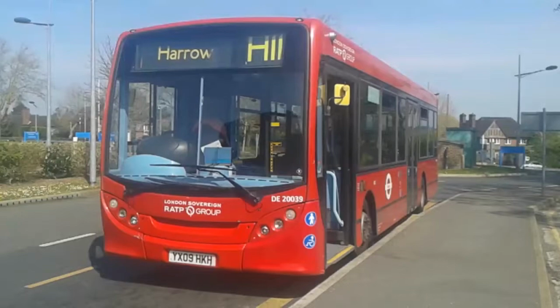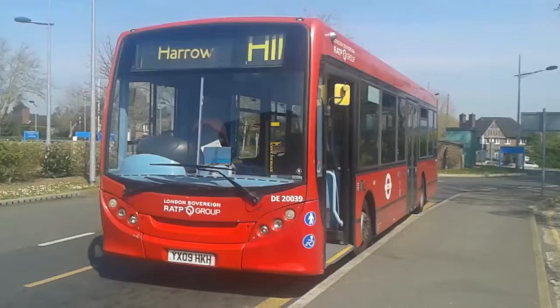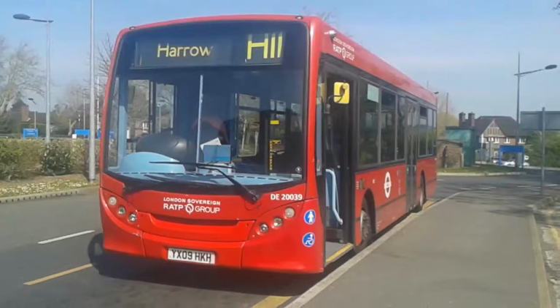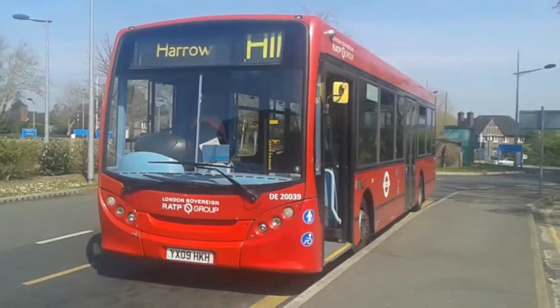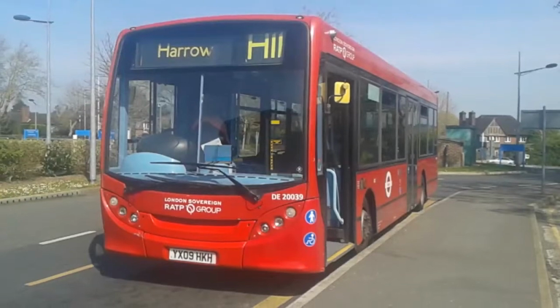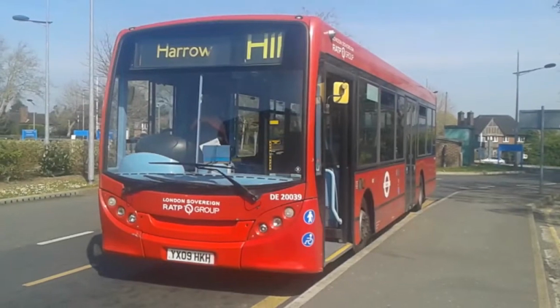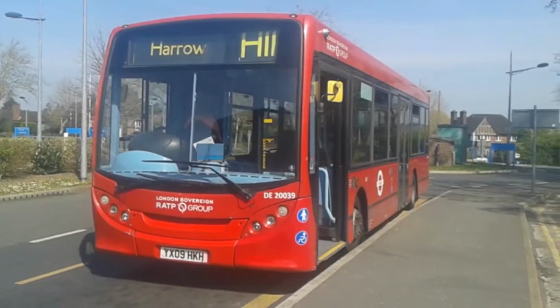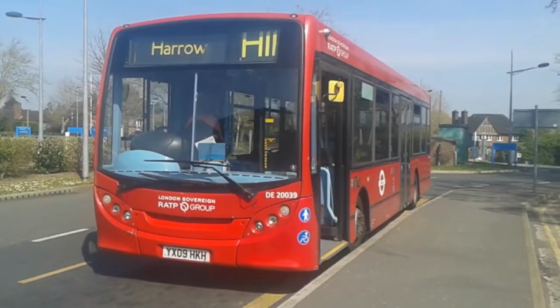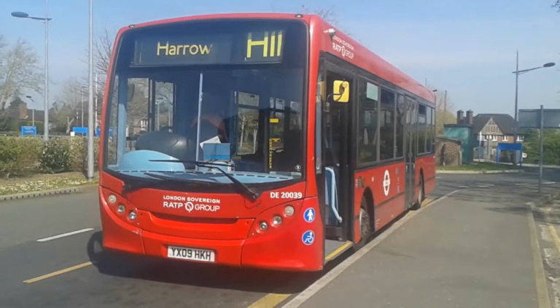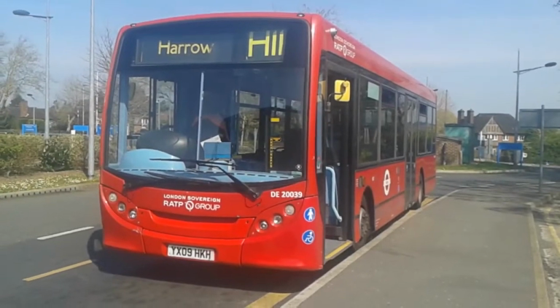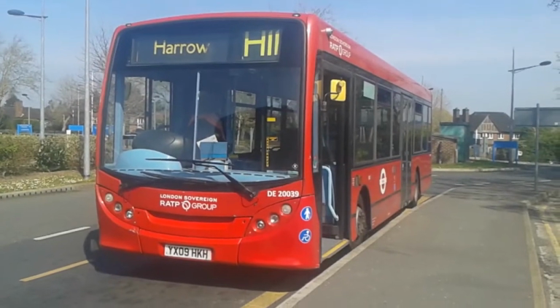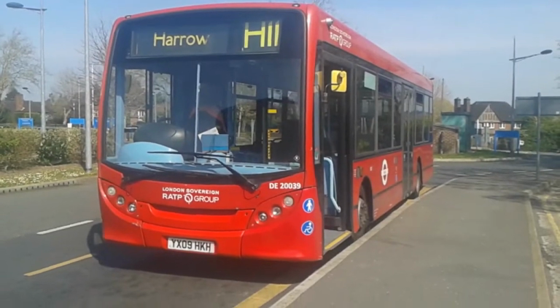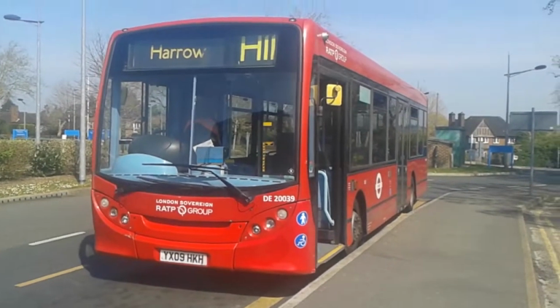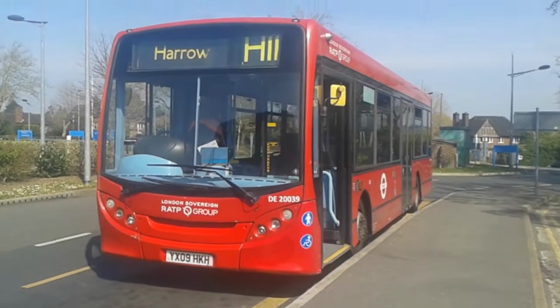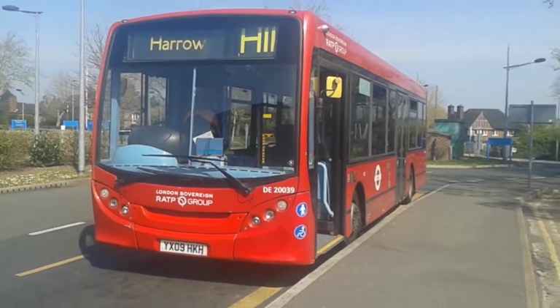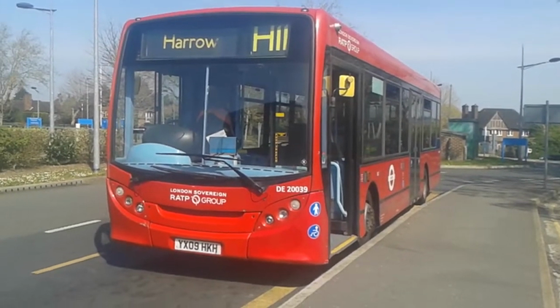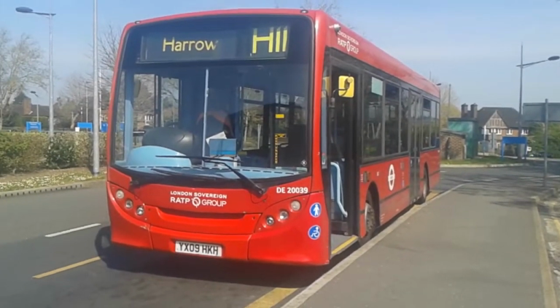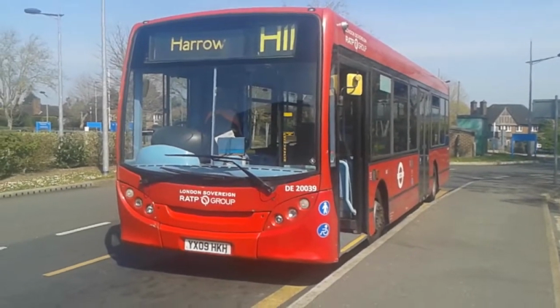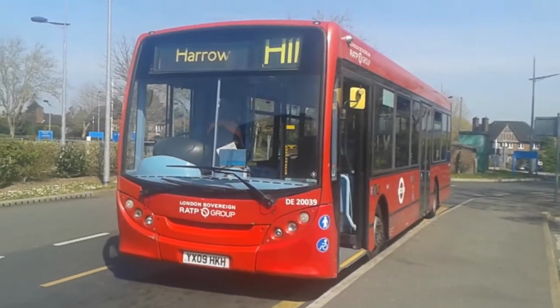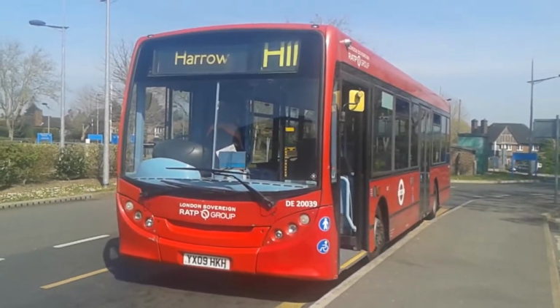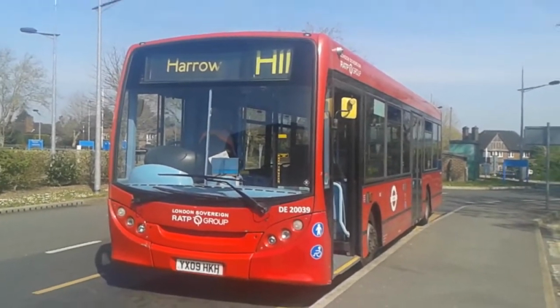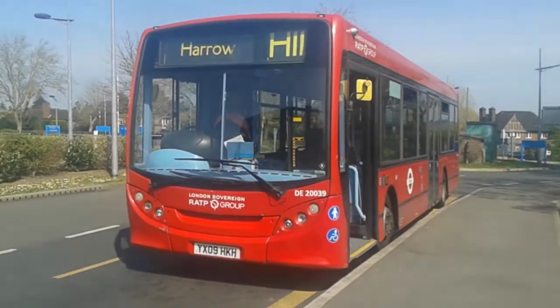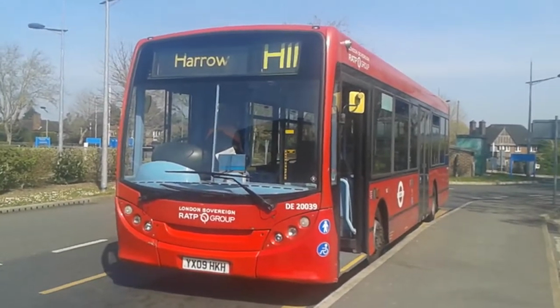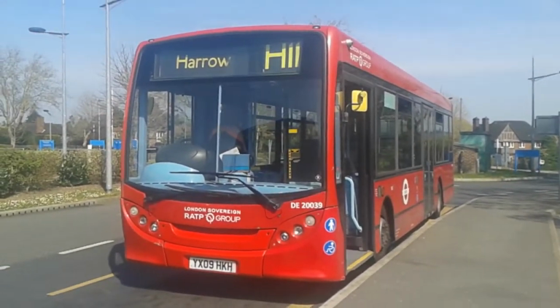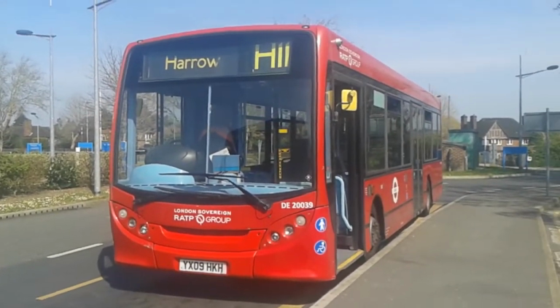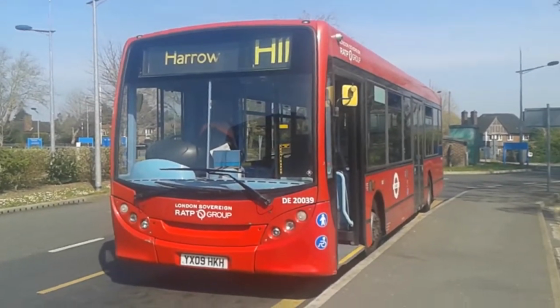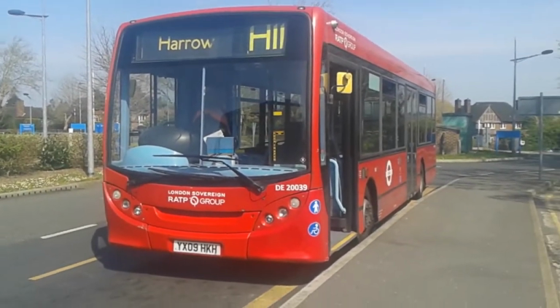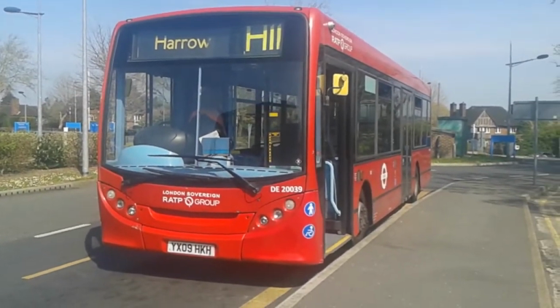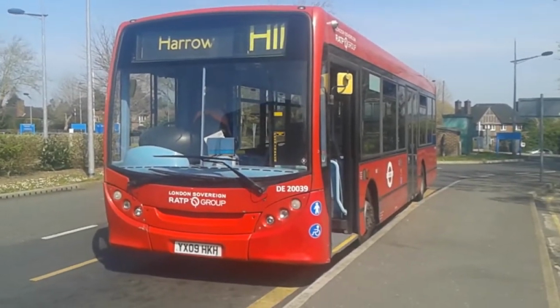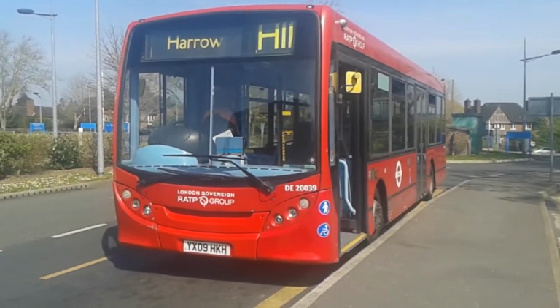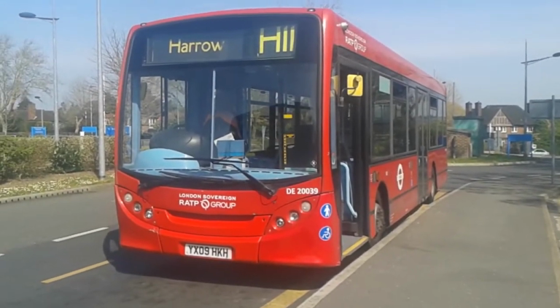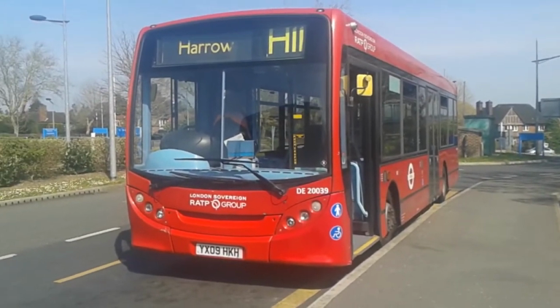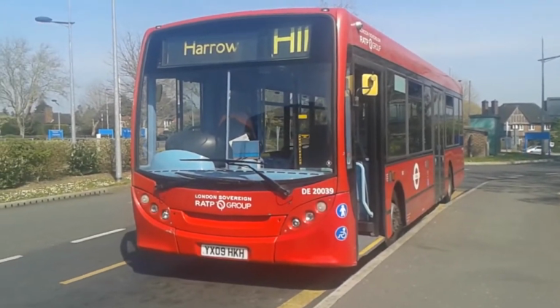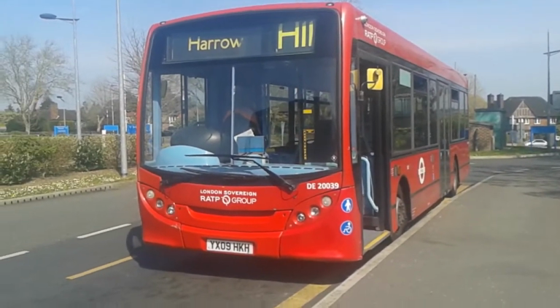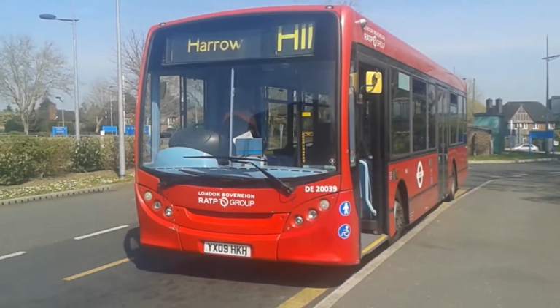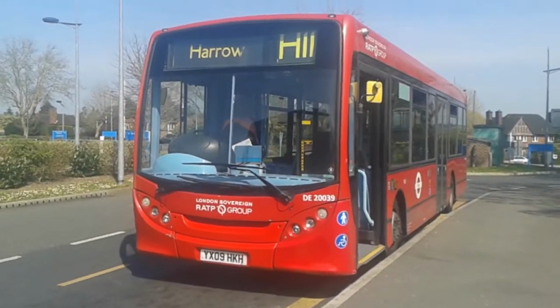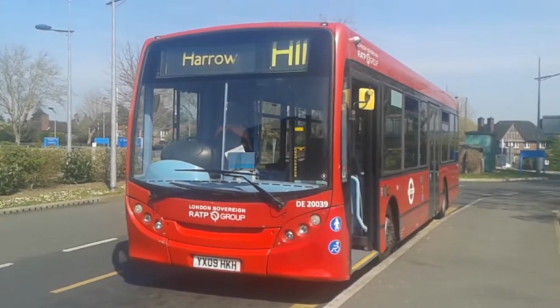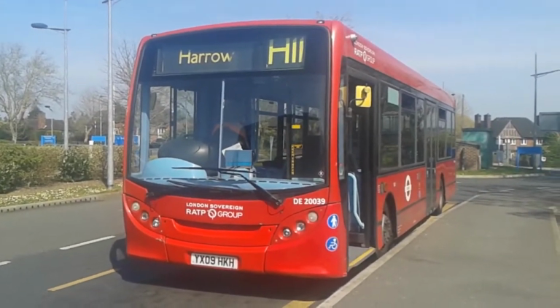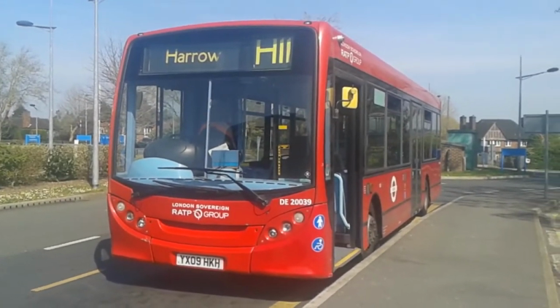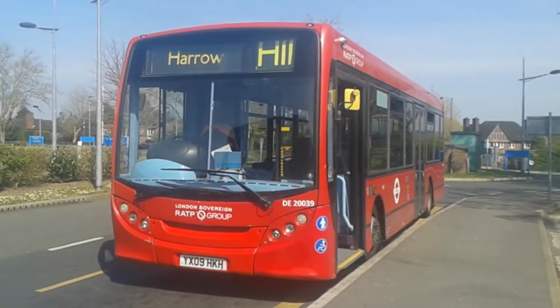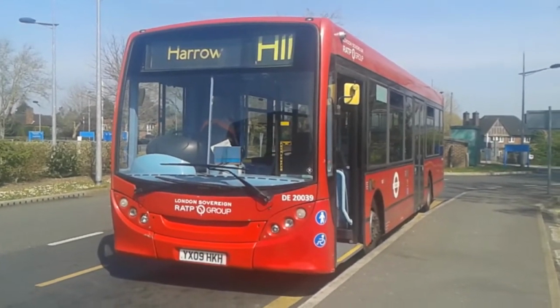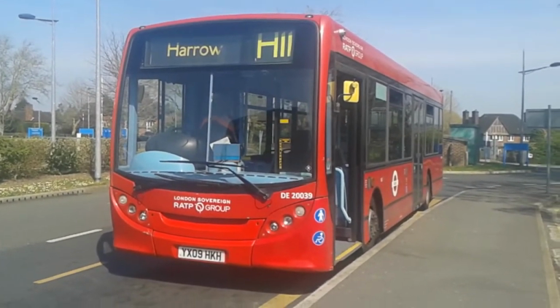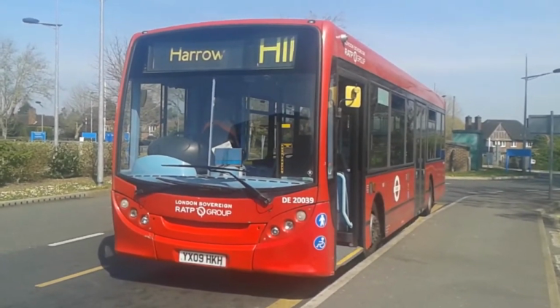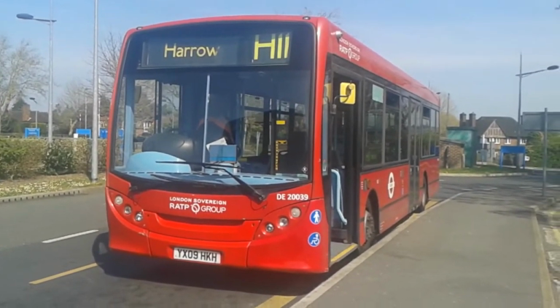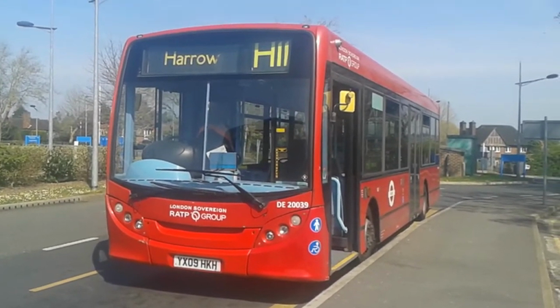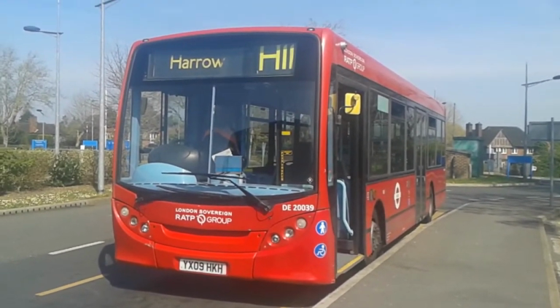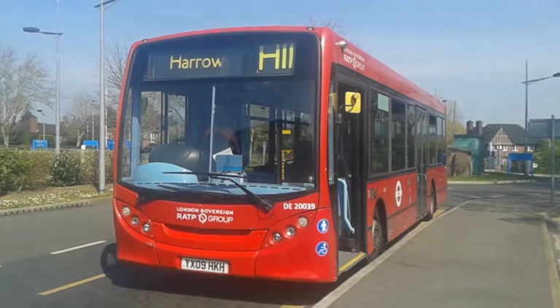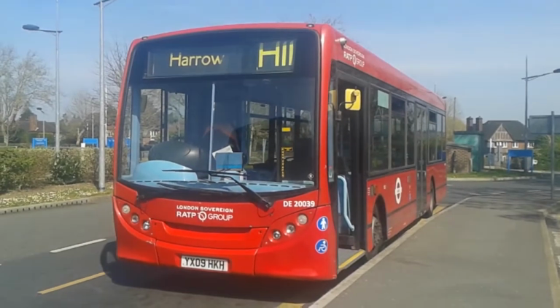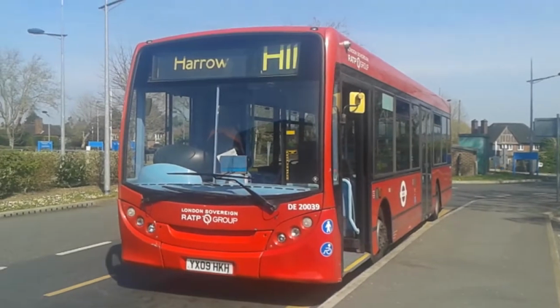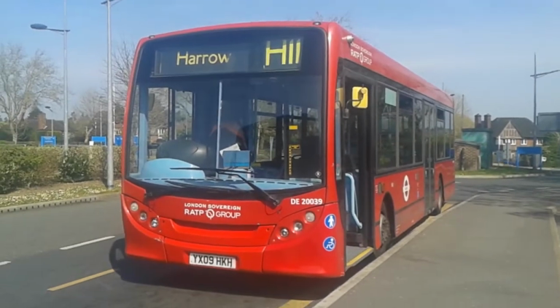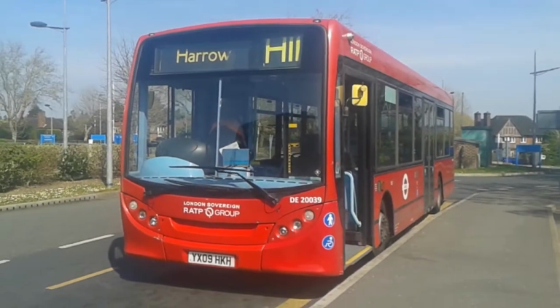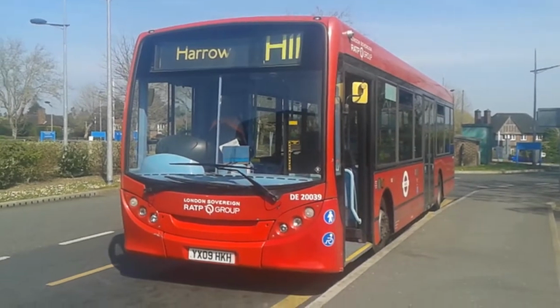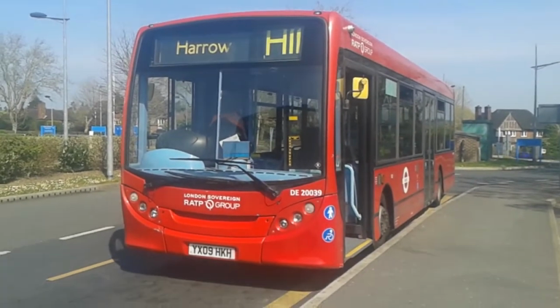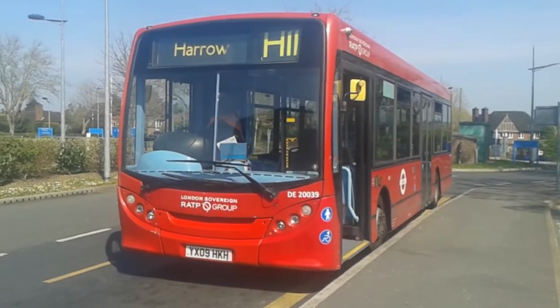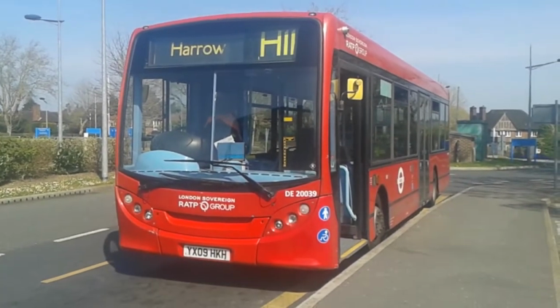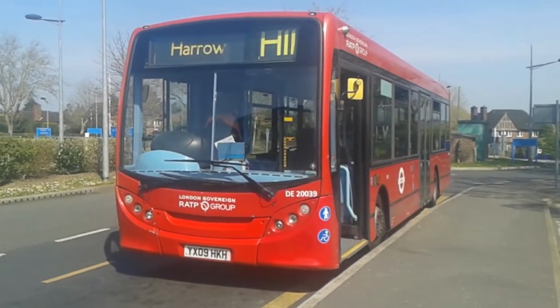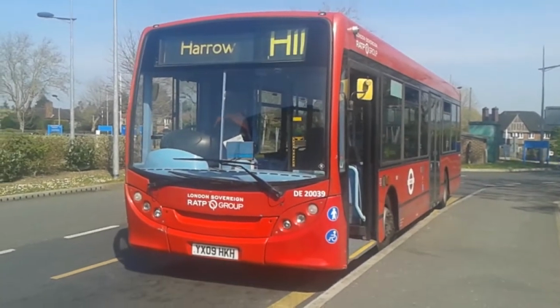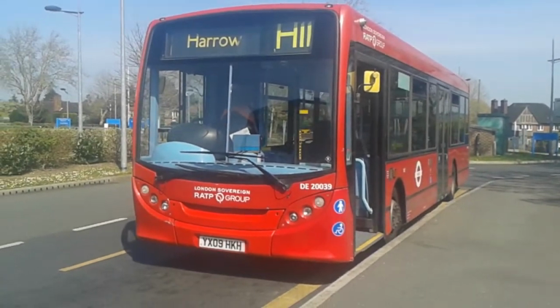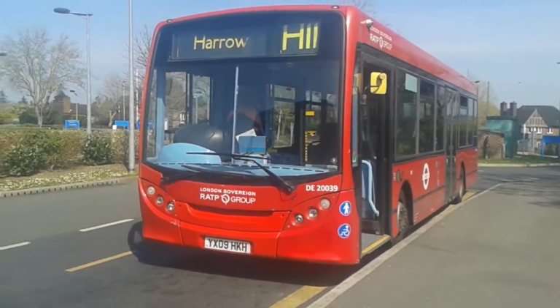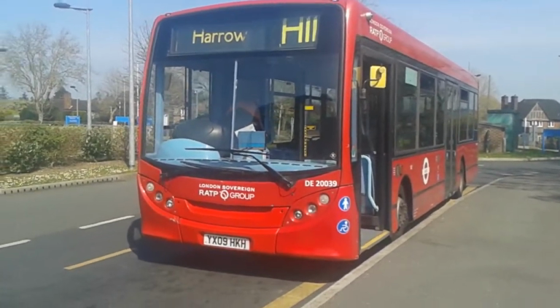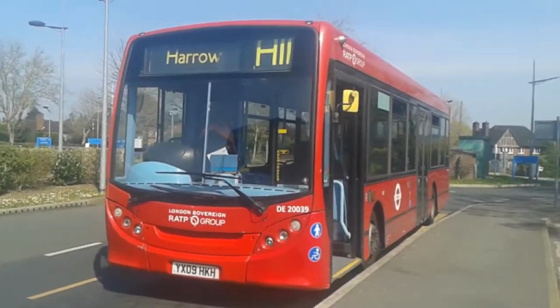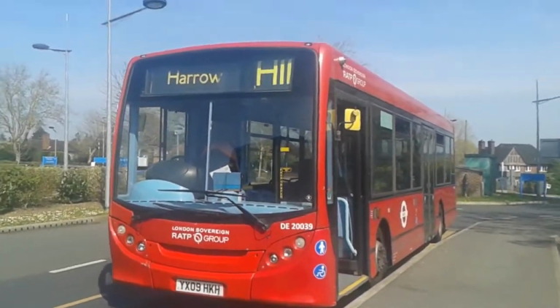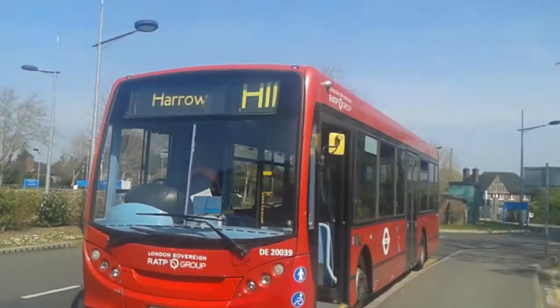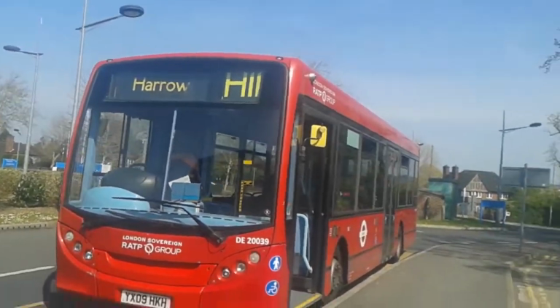Hello, and welcome to this H11 apprentice video. Today we have a very scruffy D39.